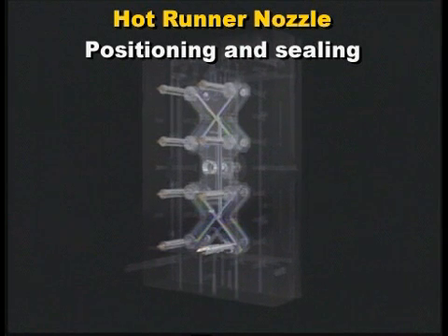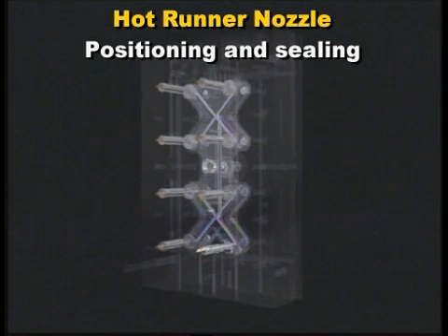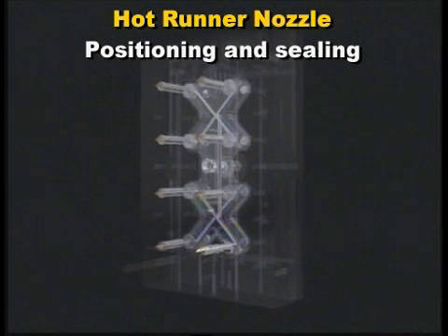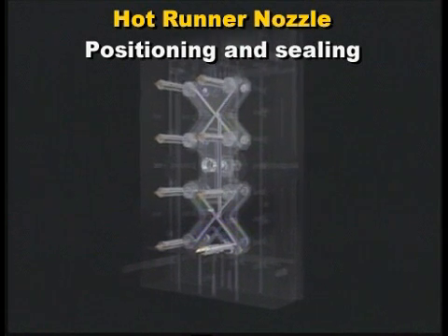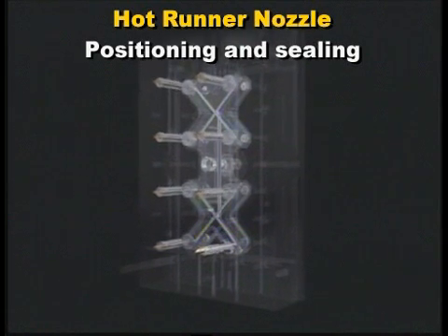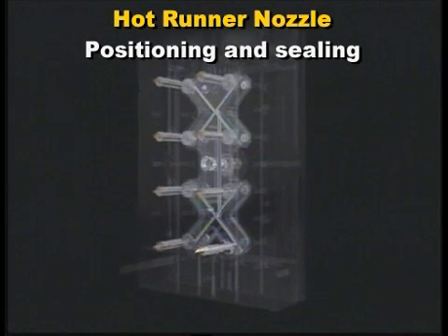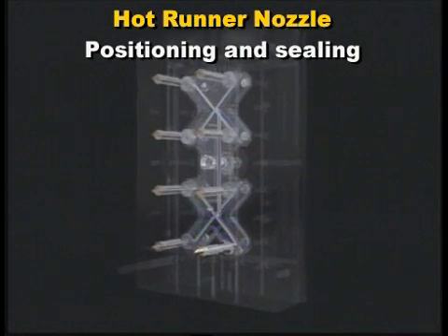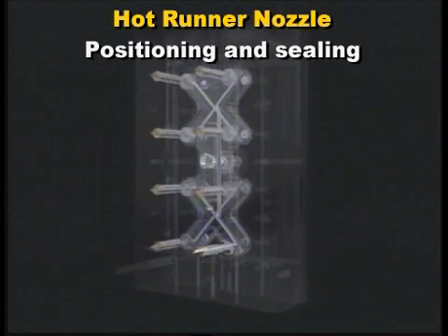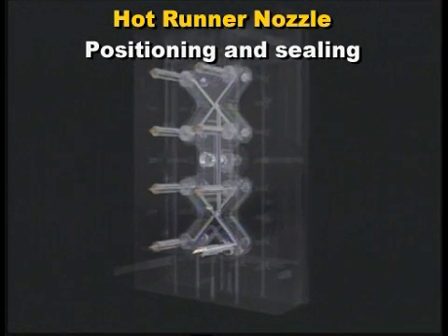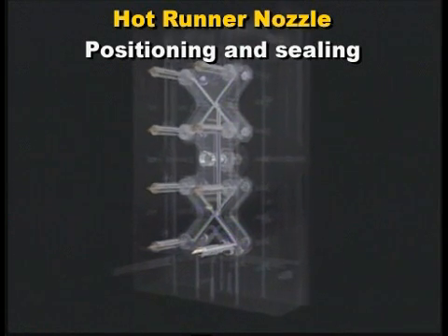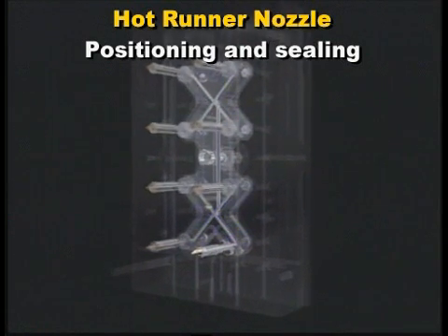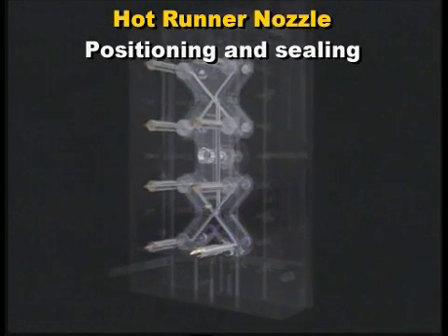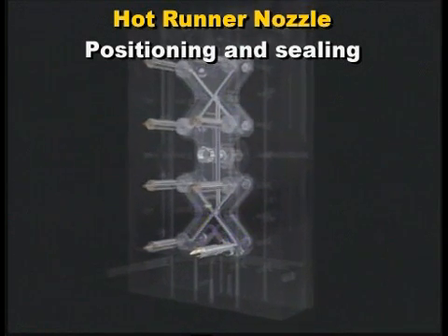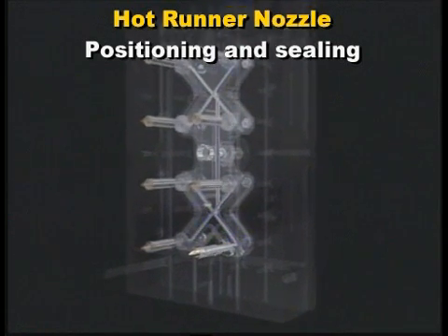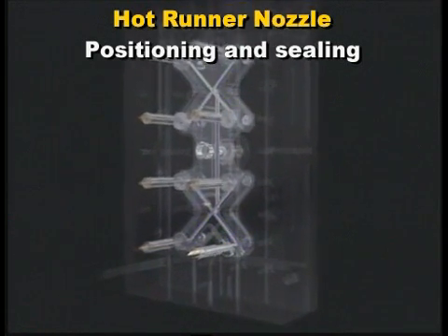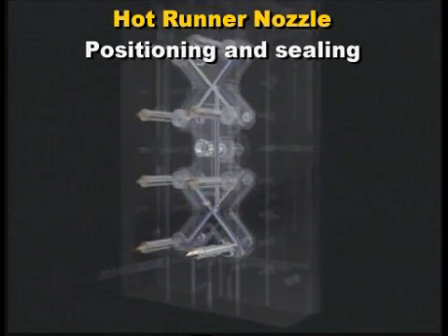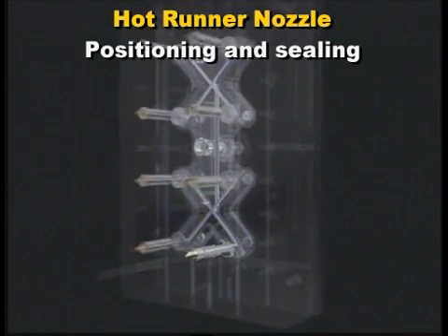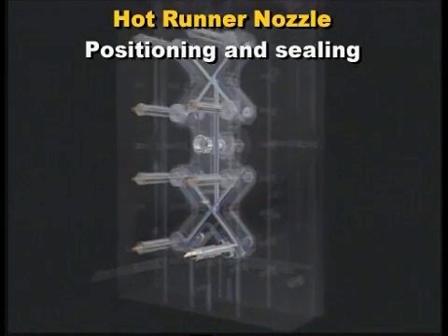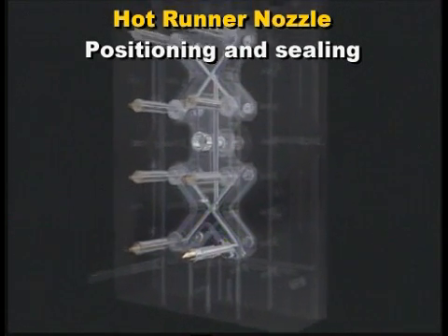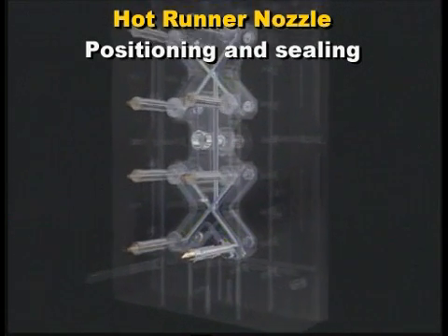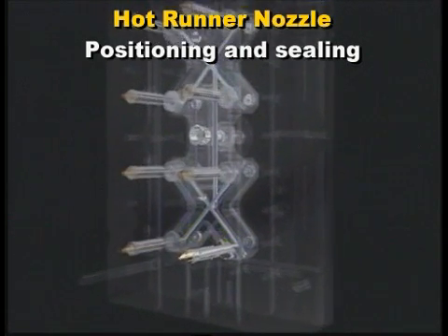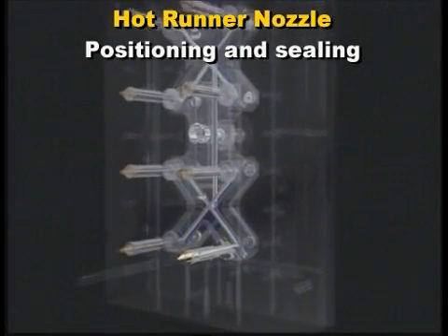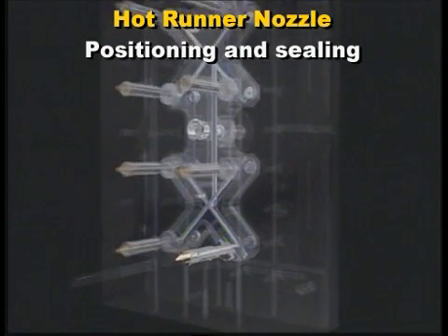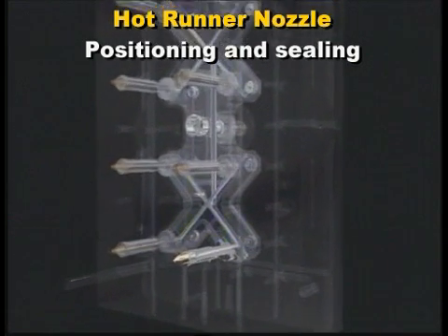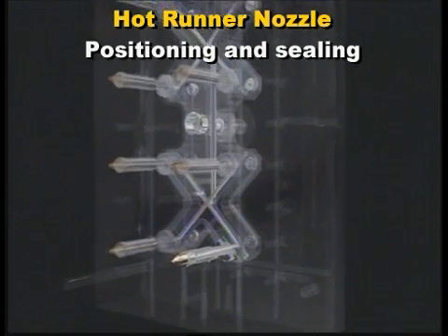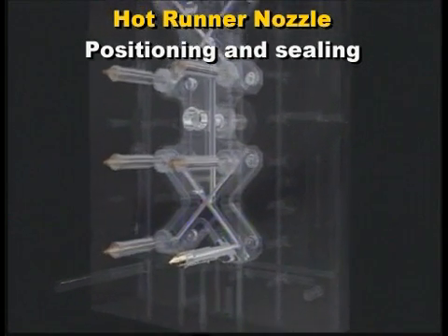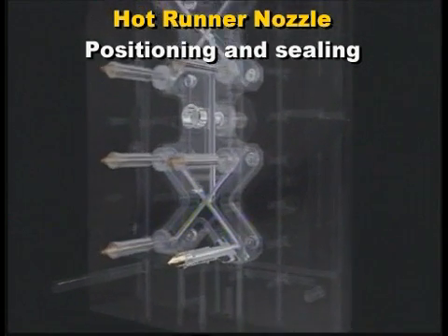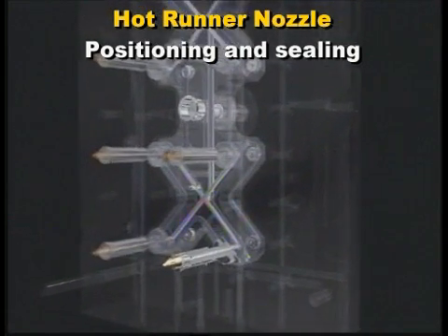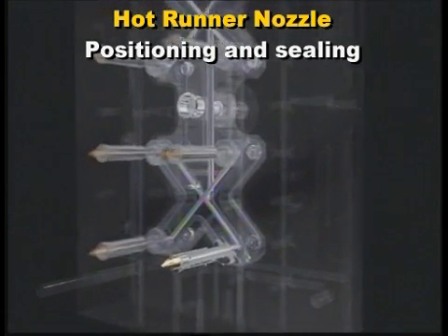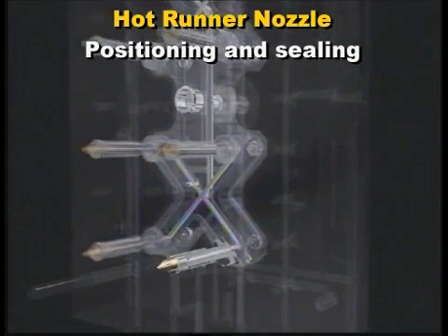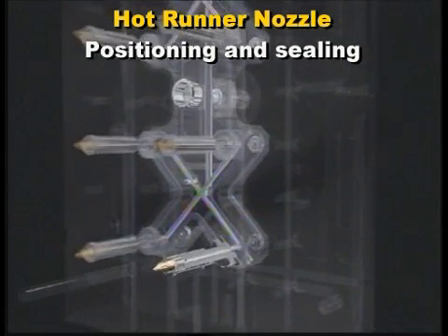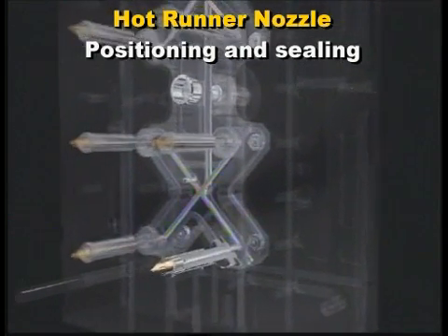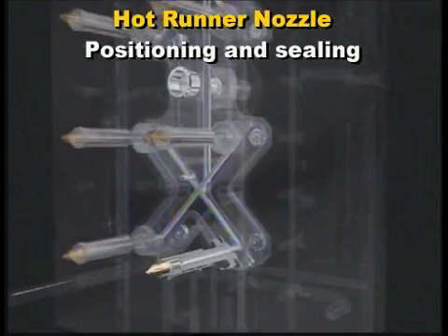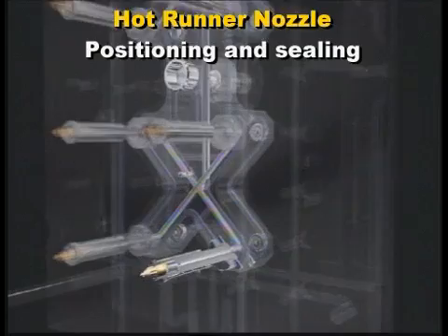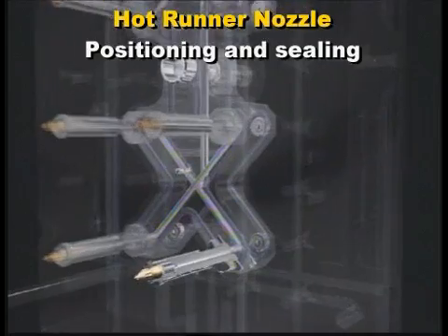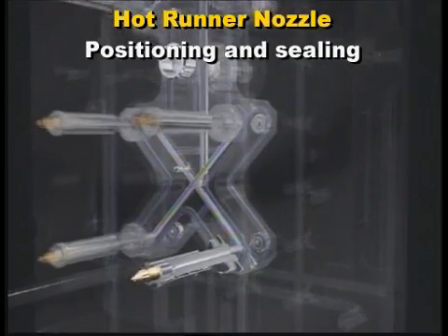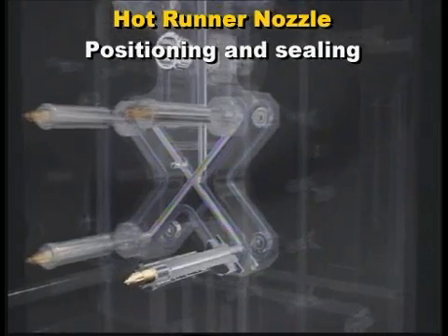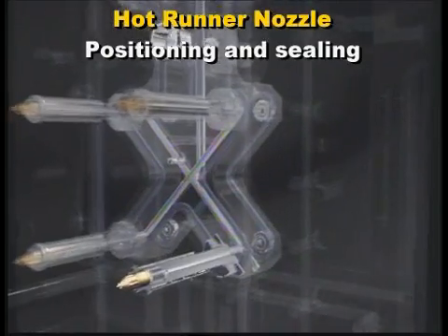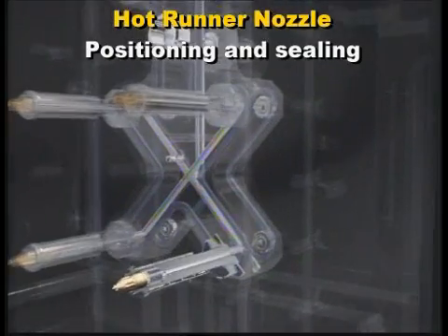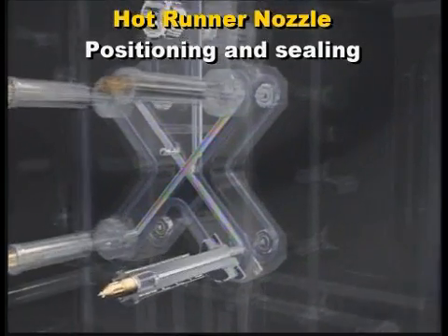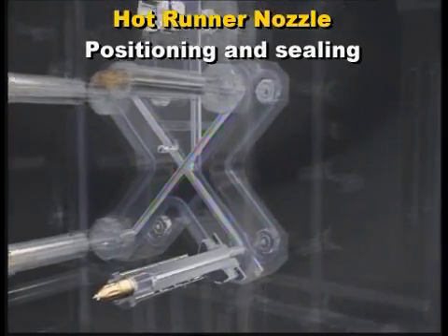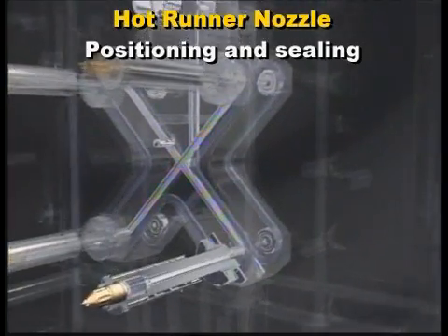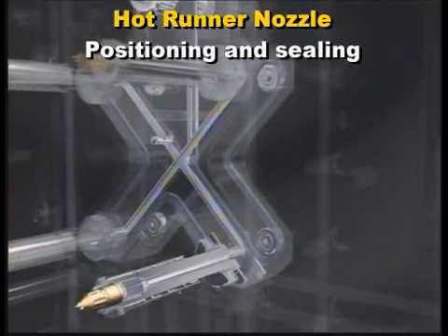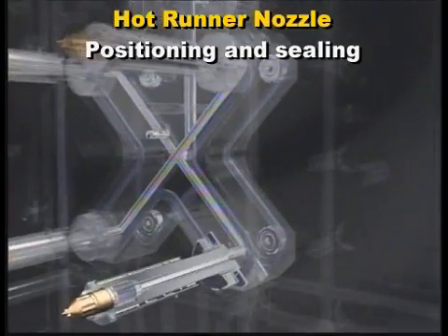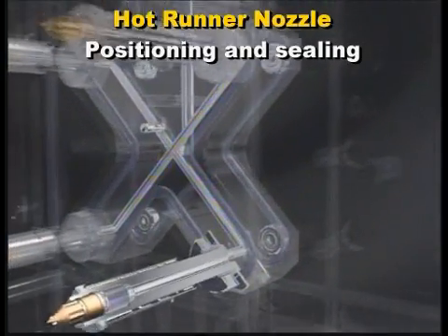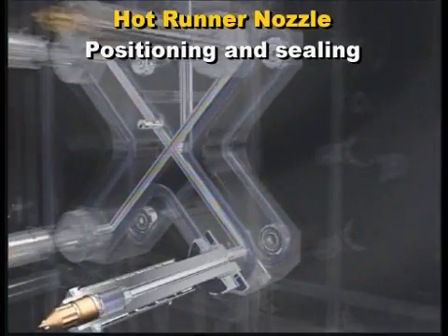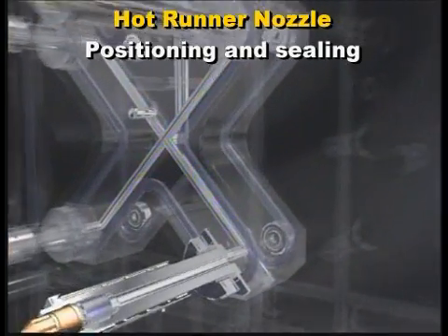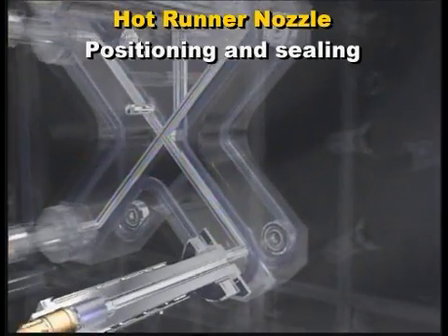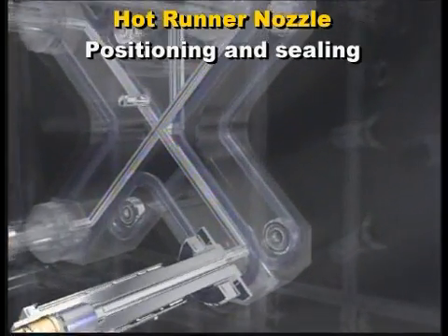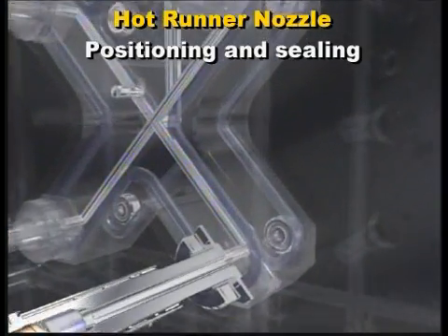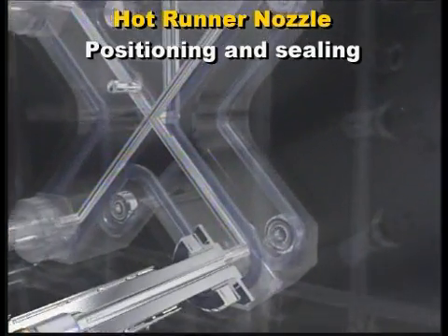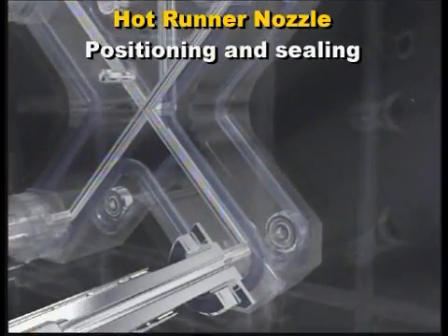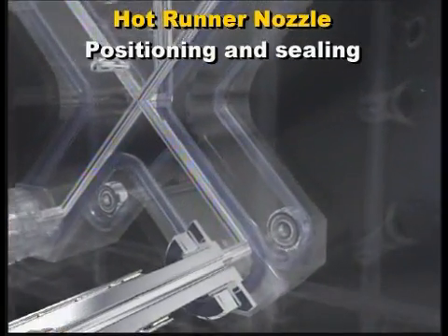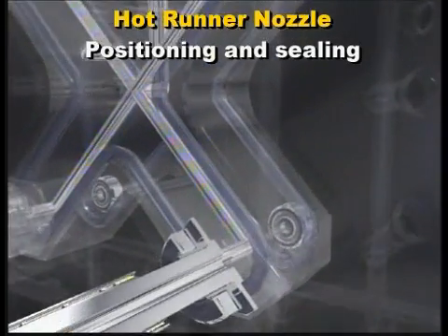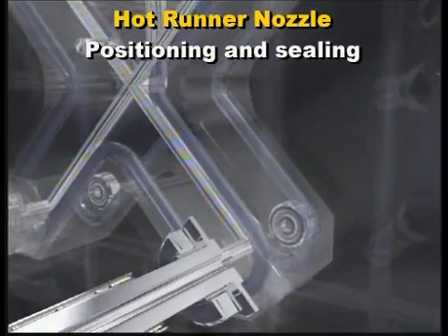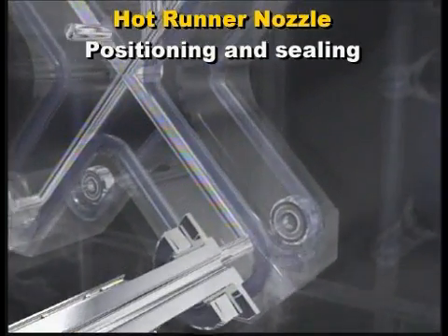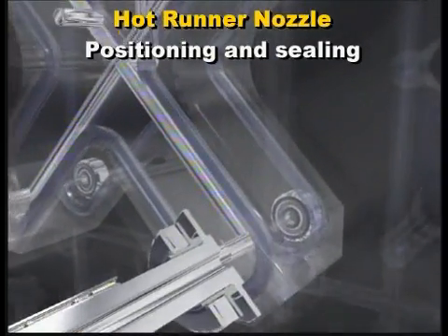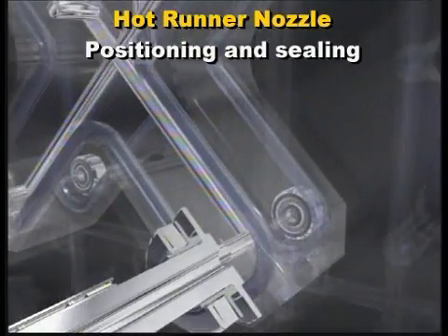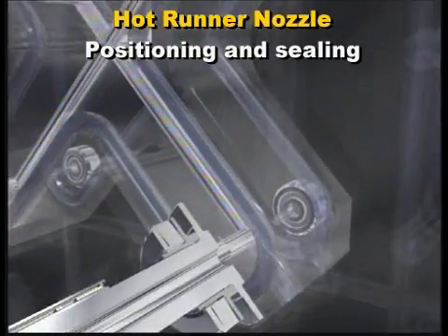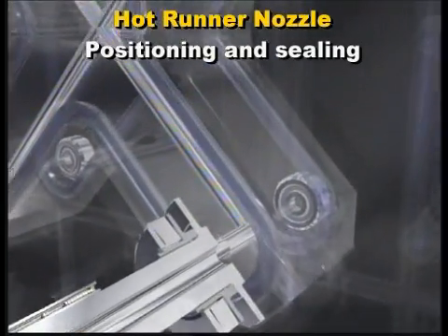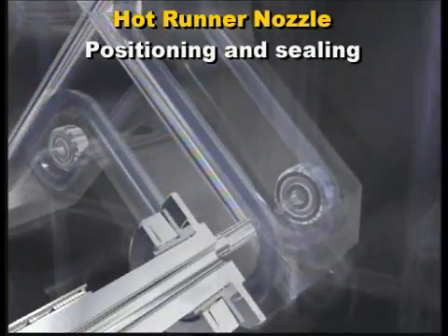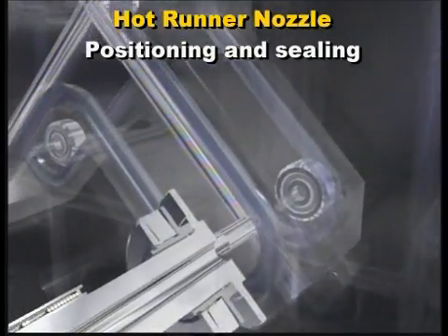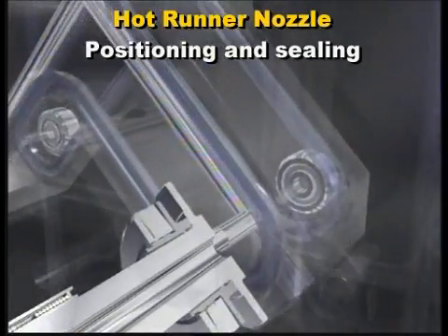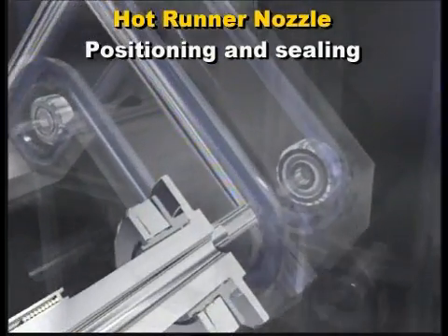Nozzle sealing is accomplished by spring force, thermal expansion, or by directly bolting the nozzle to the manifold.